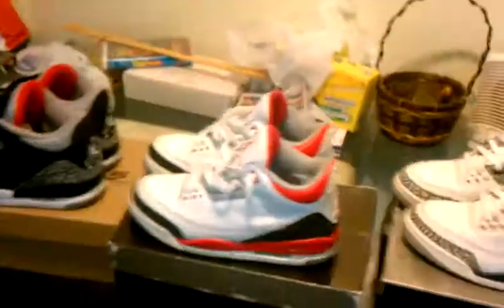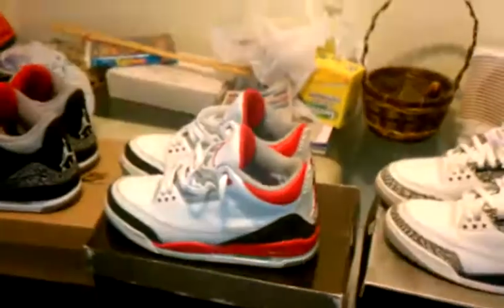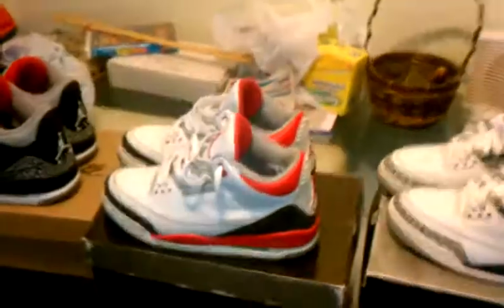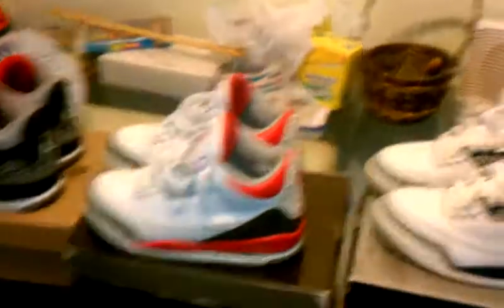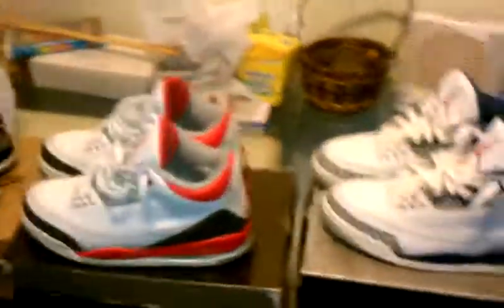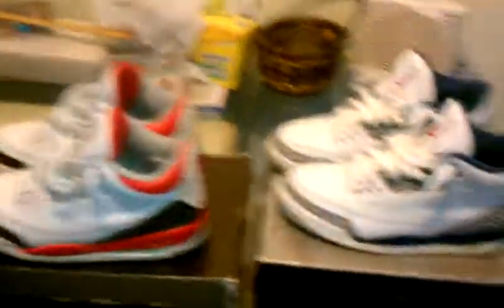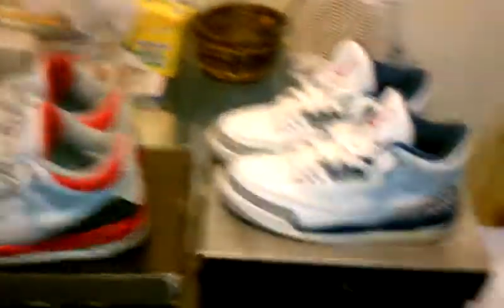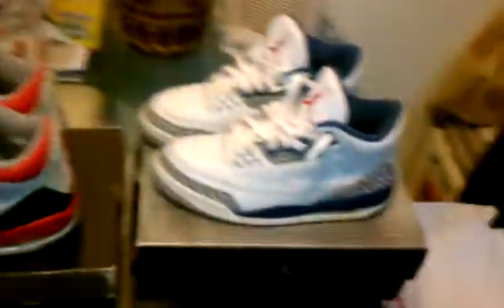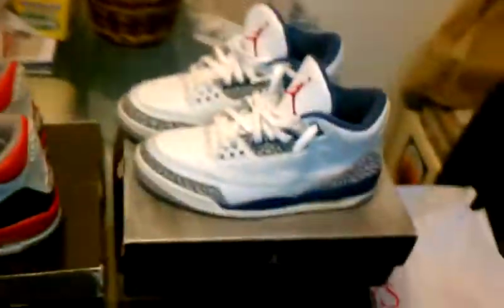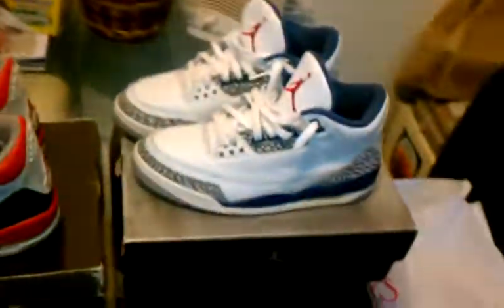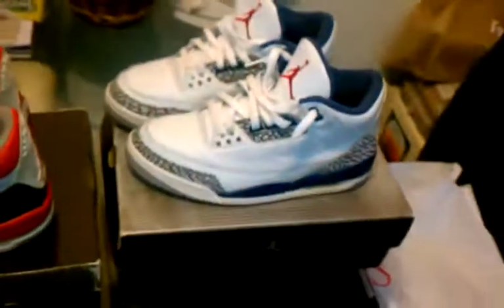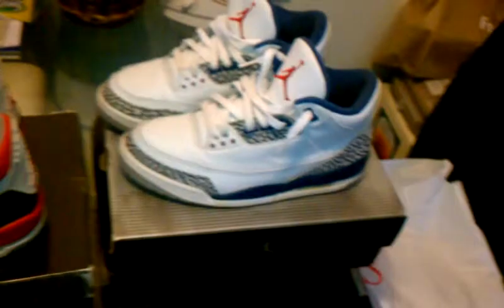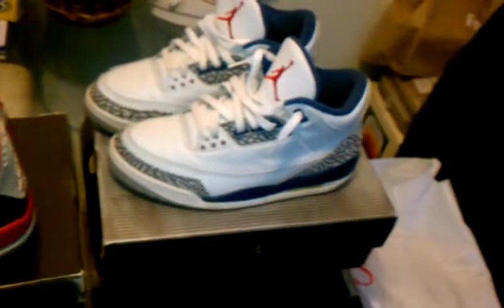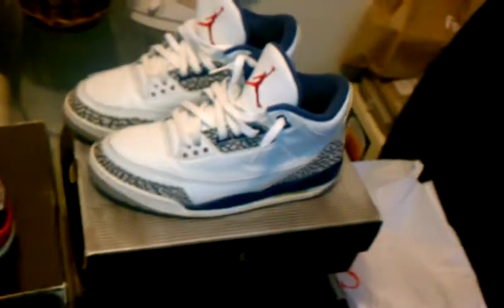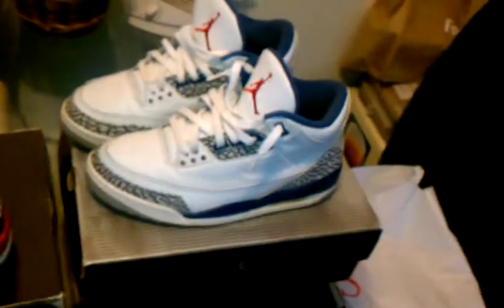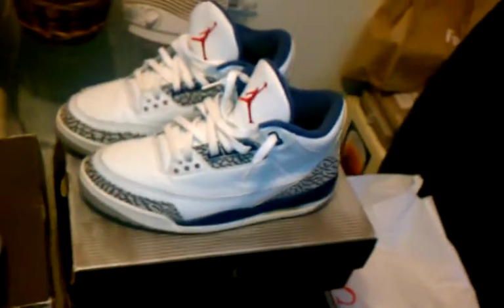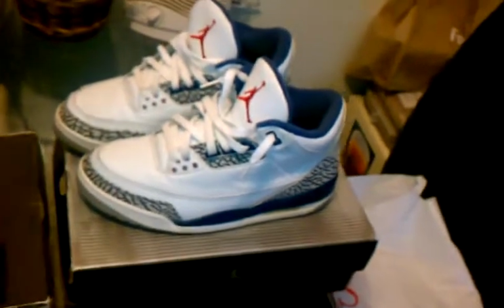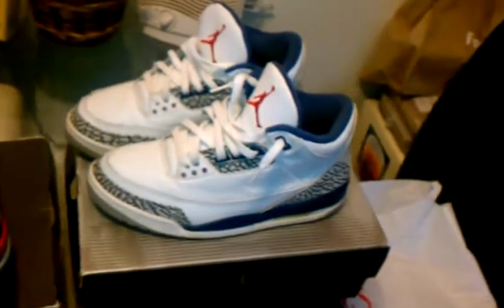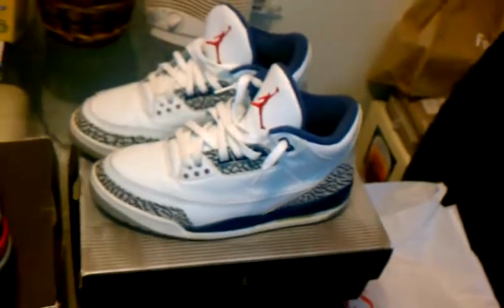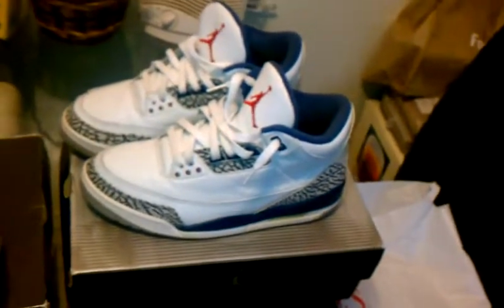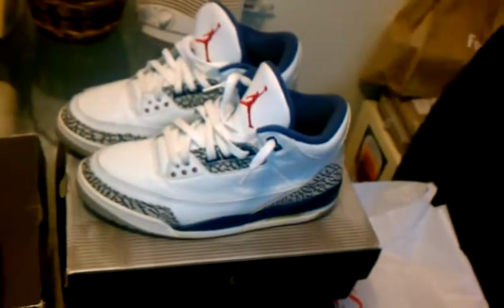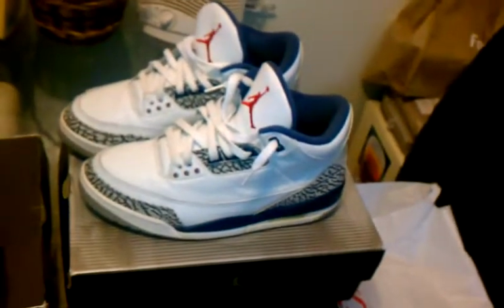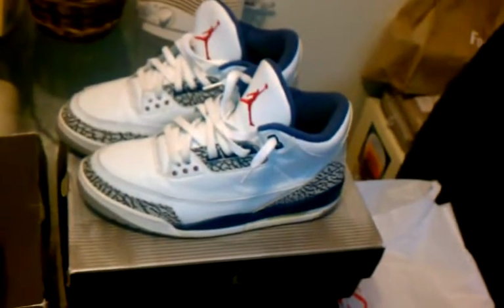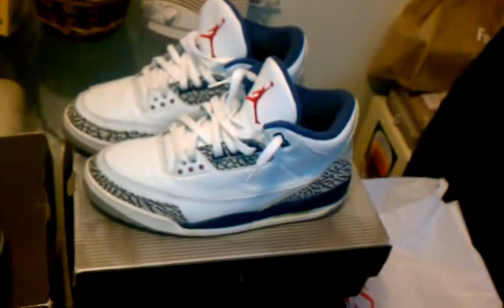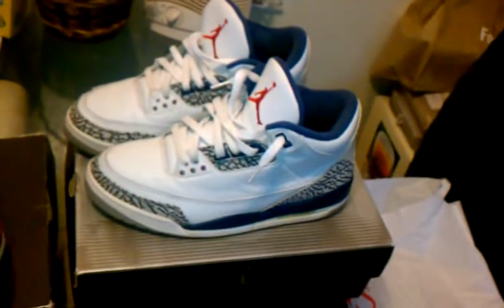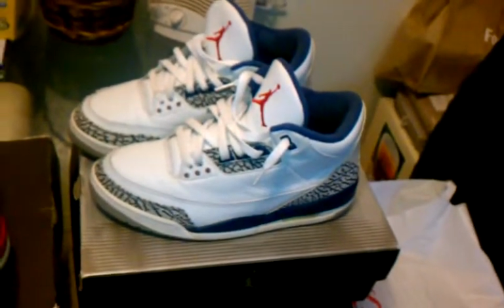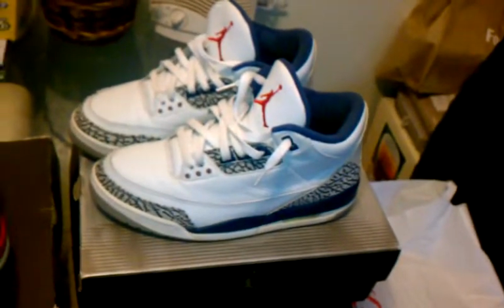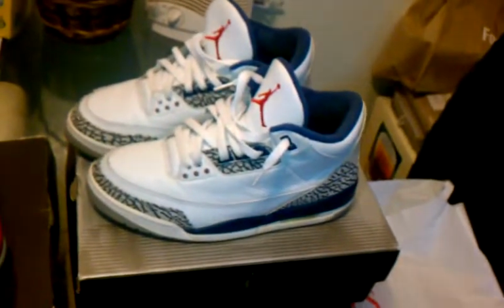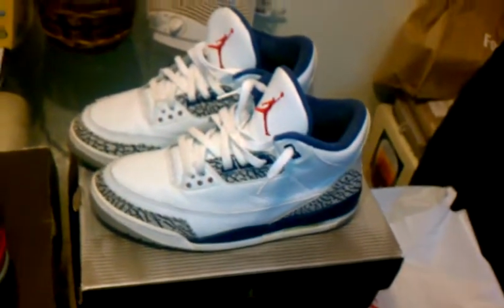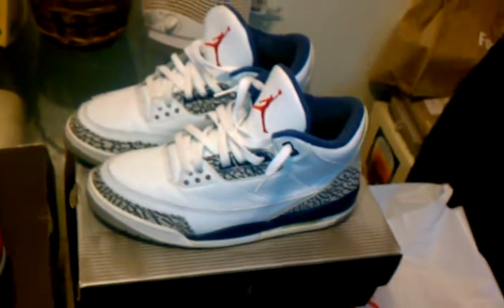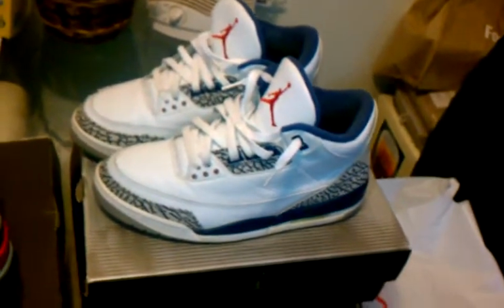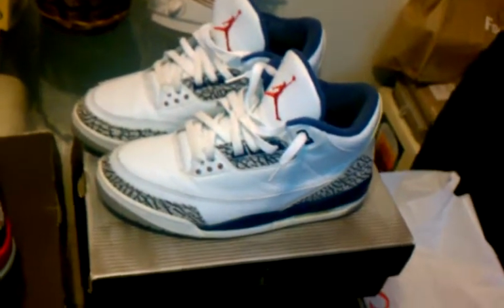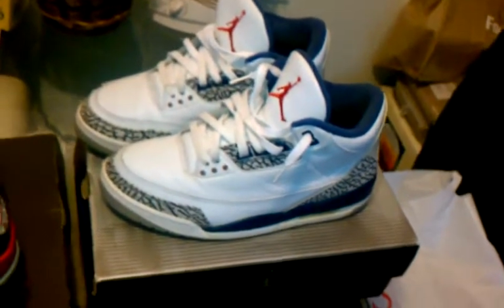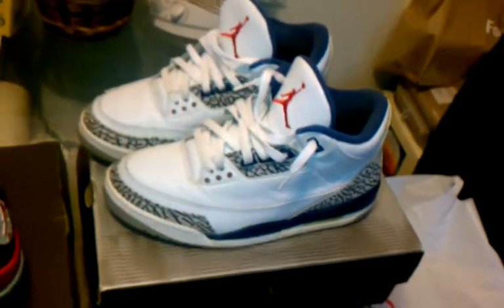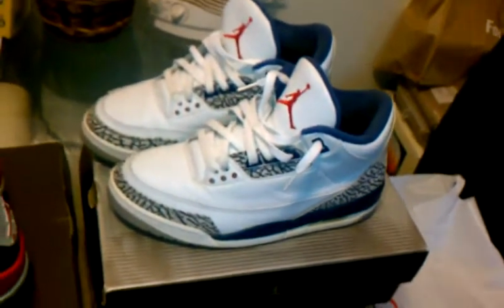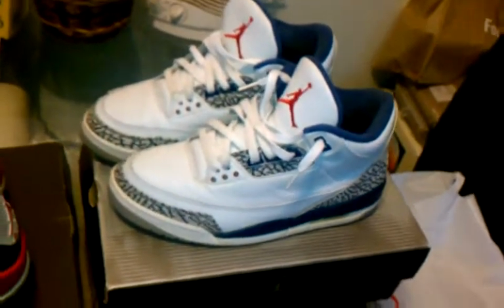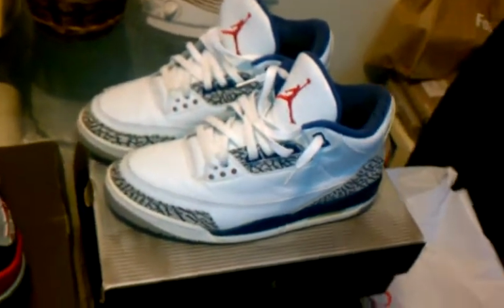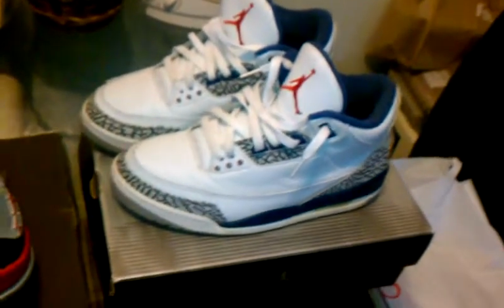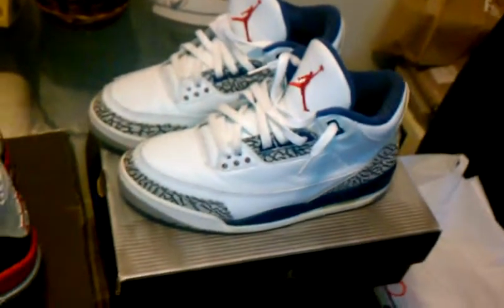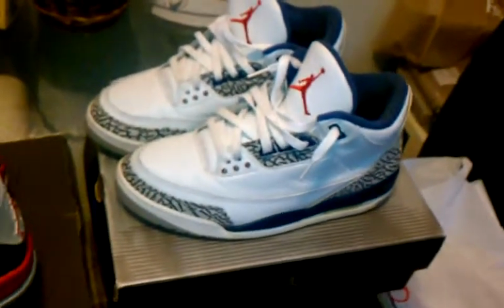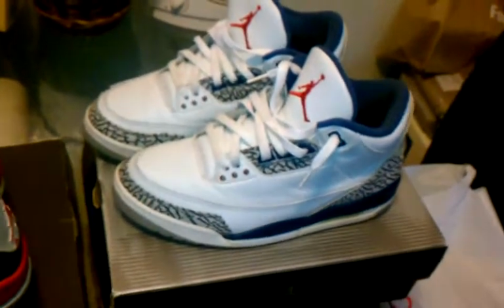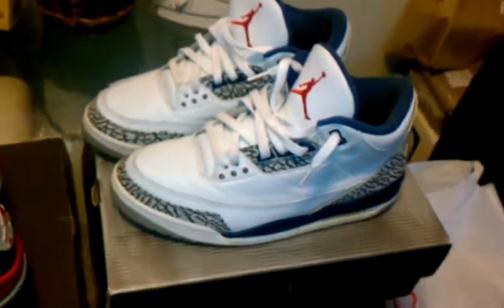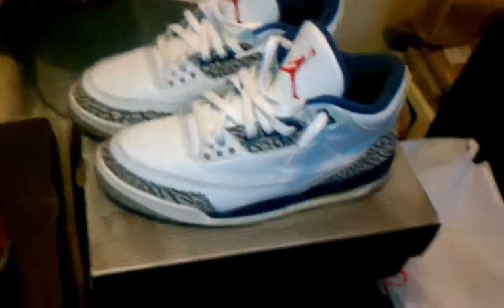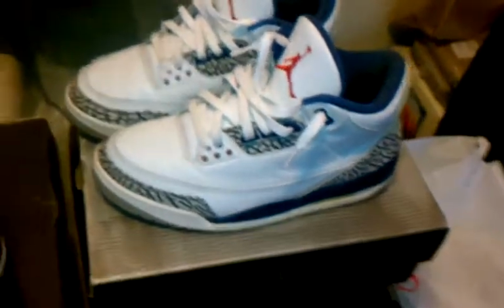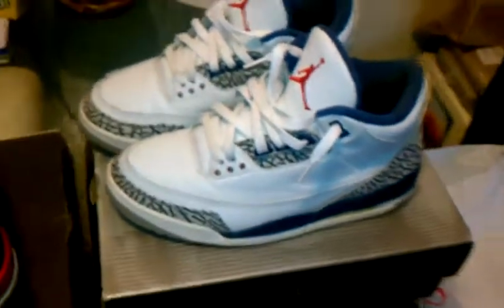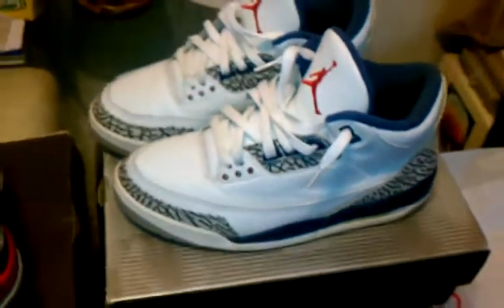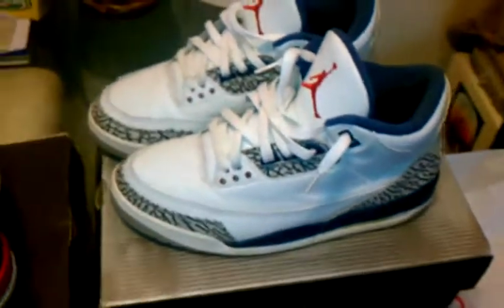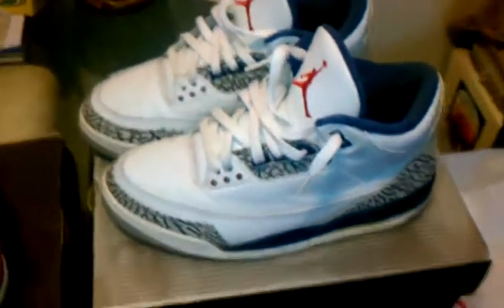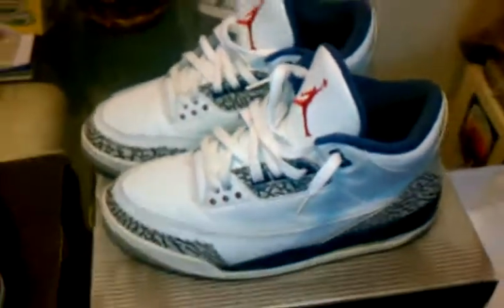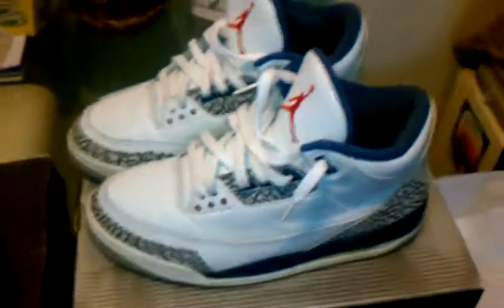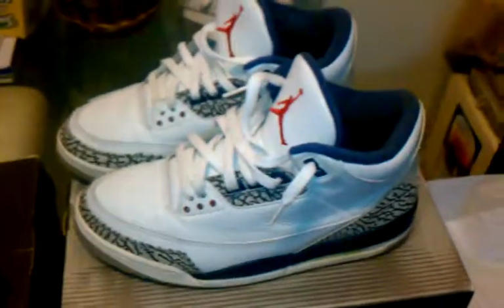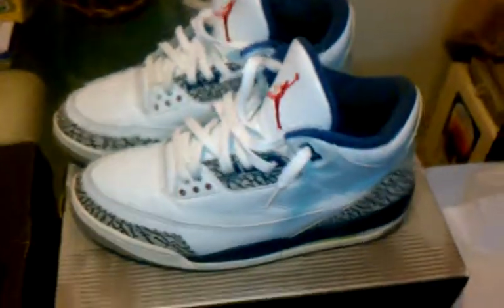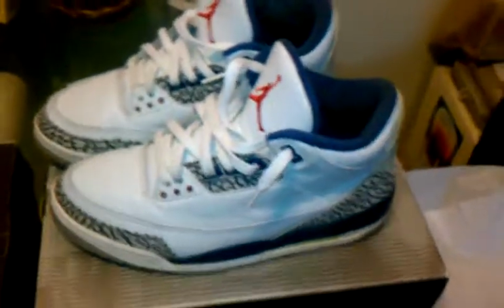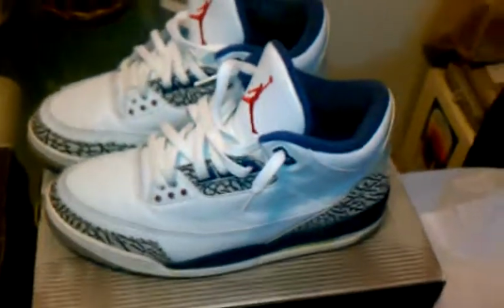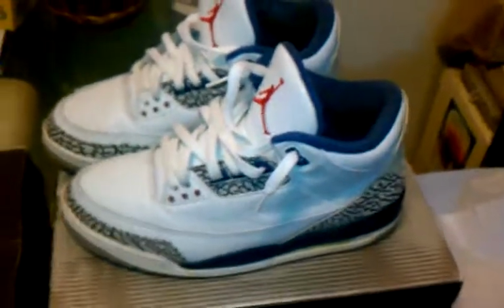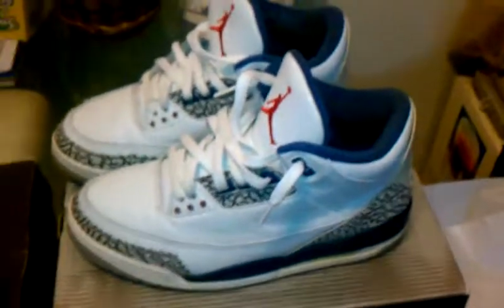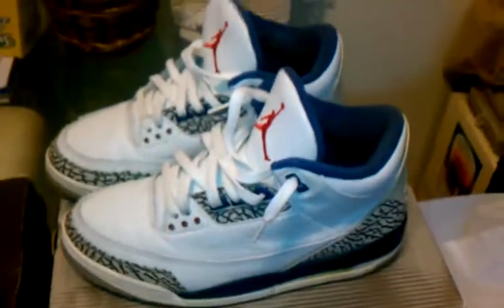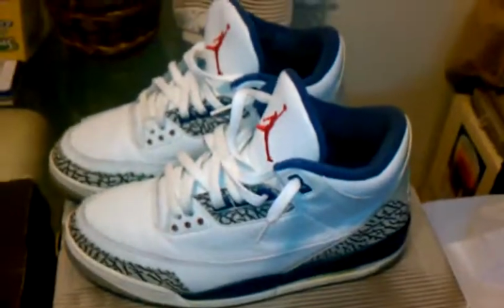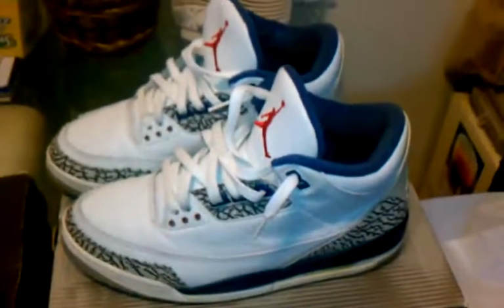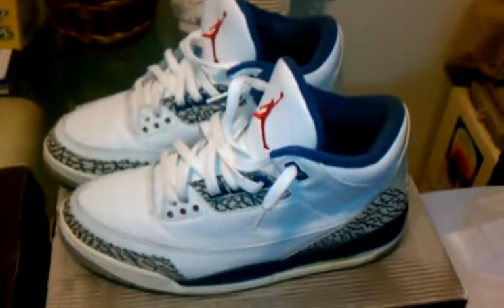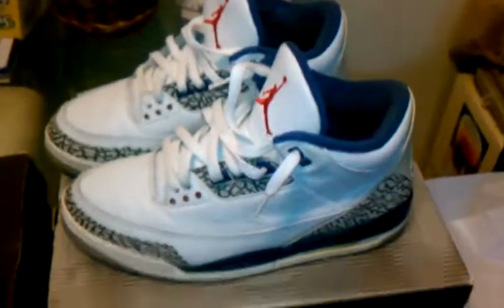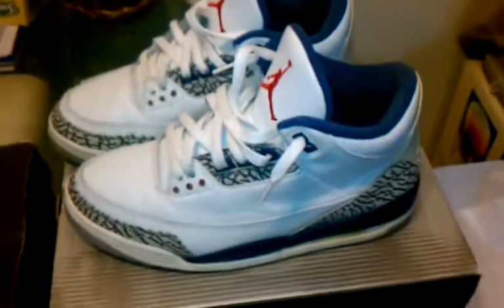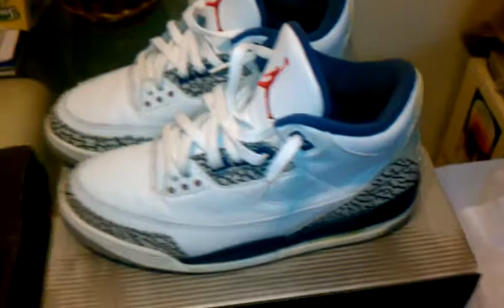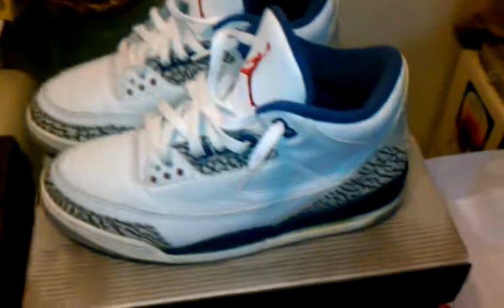First up, the 2001 release — Air Jordan True Blue 3s.